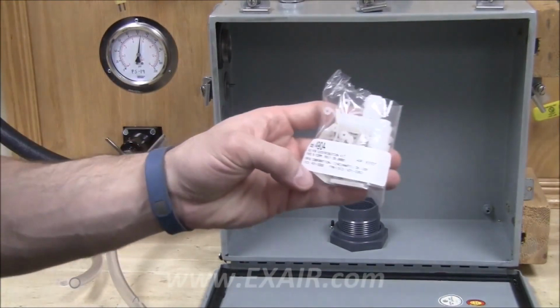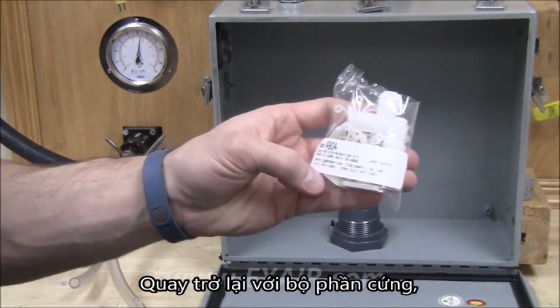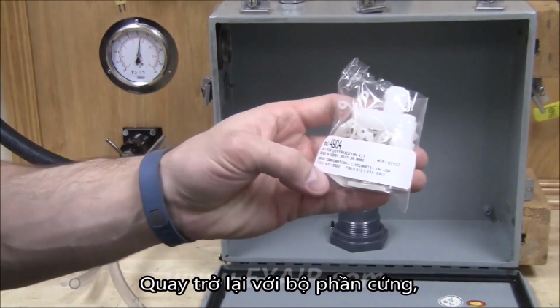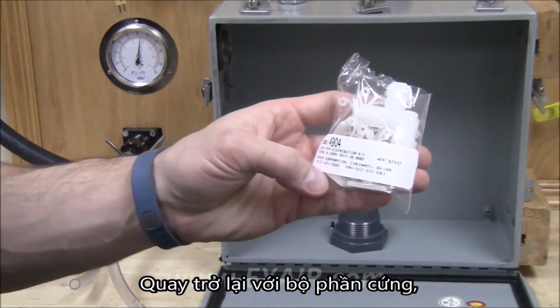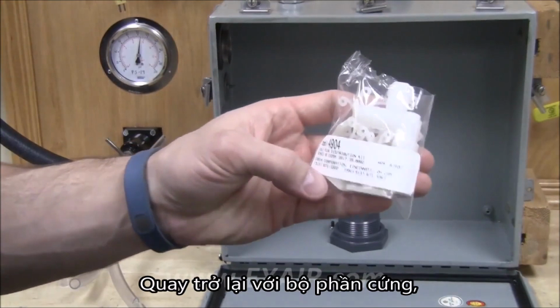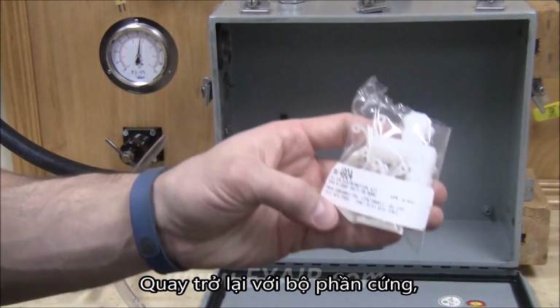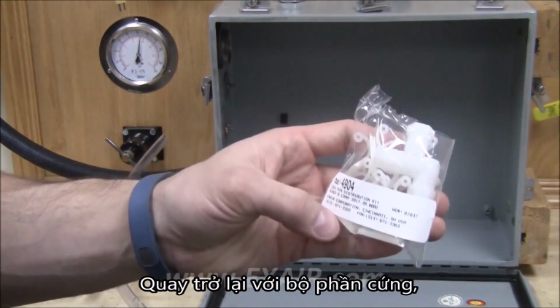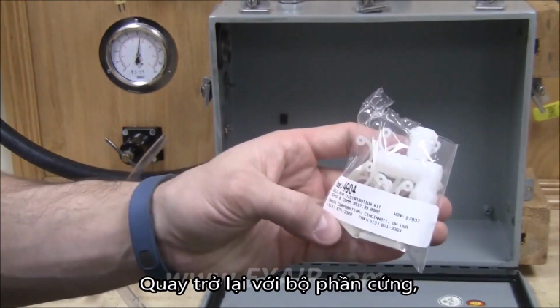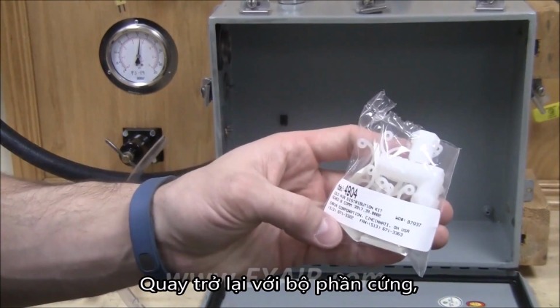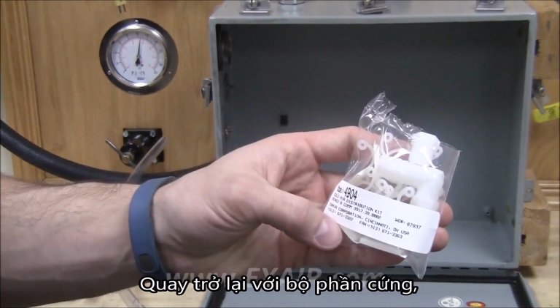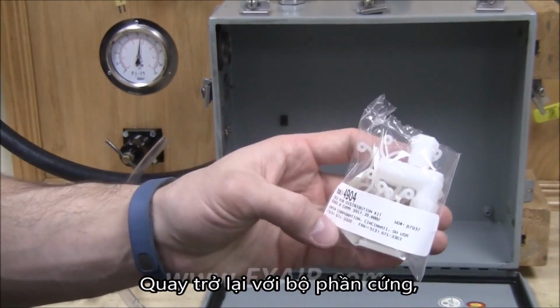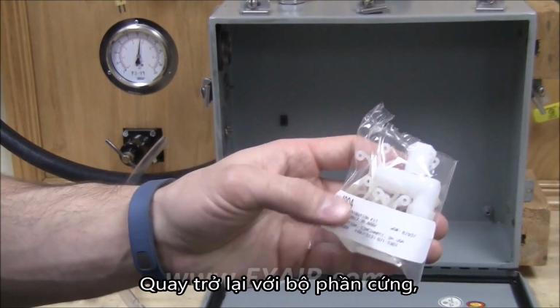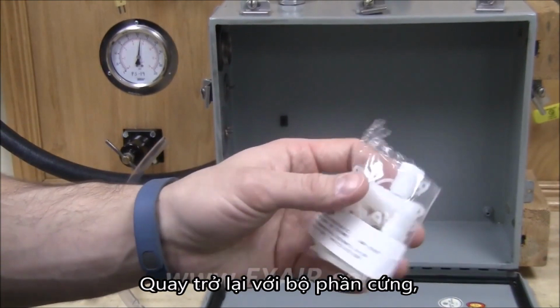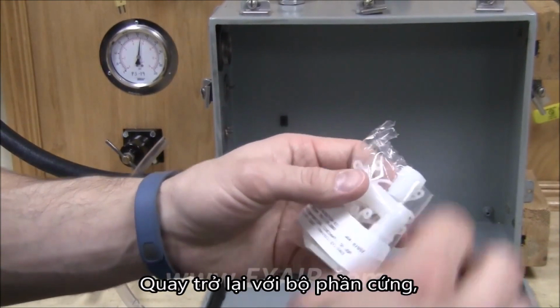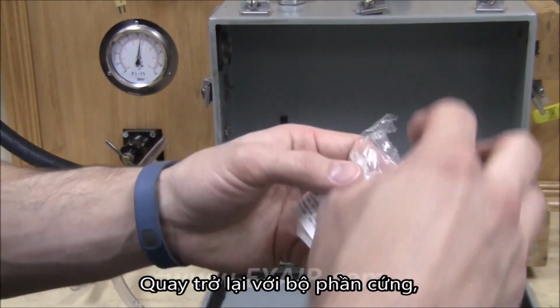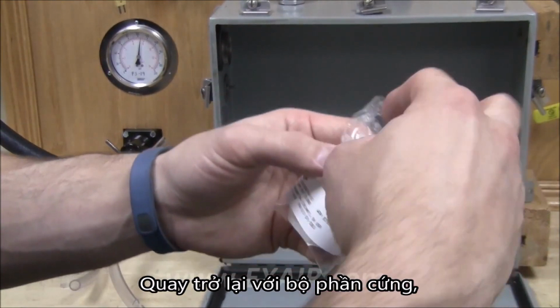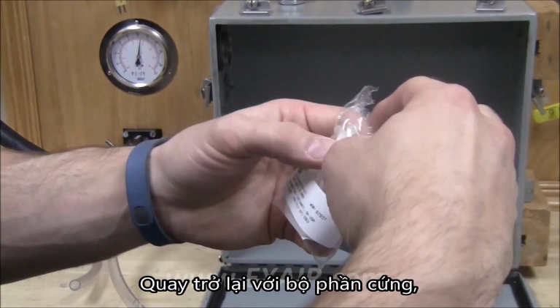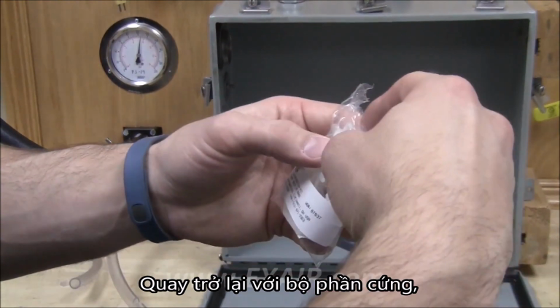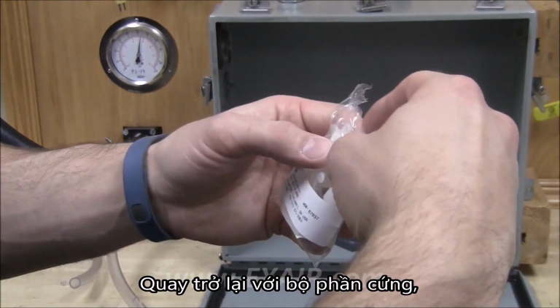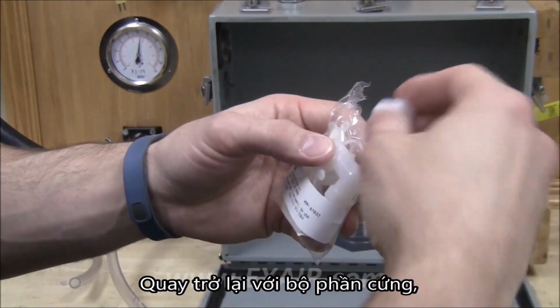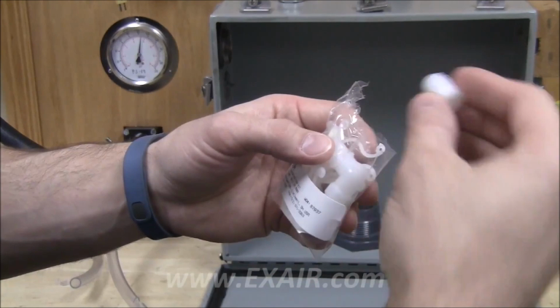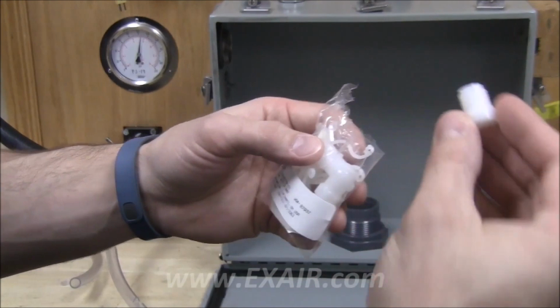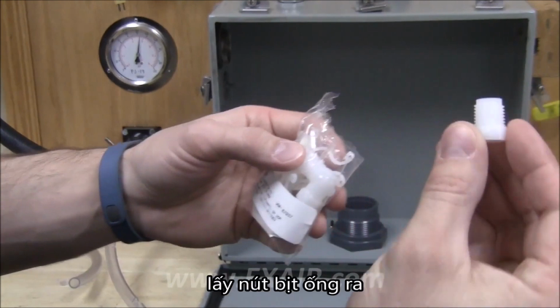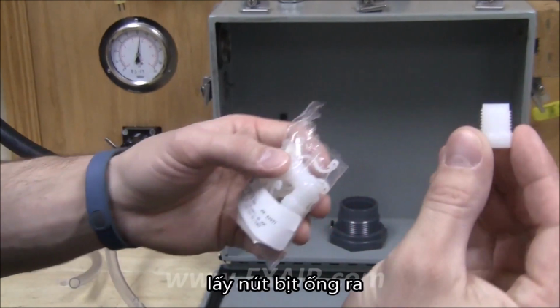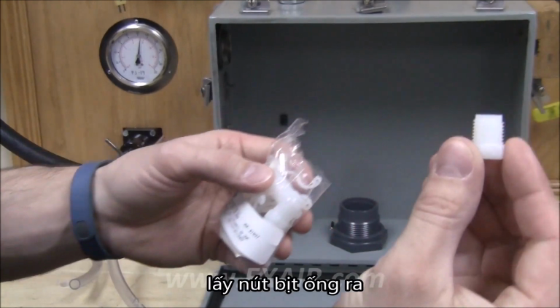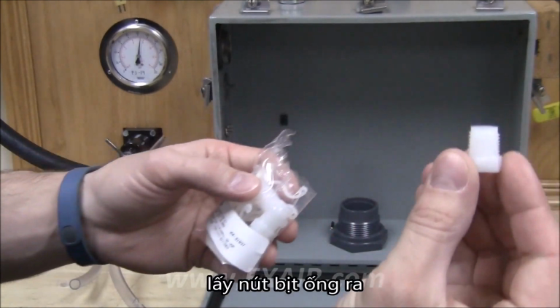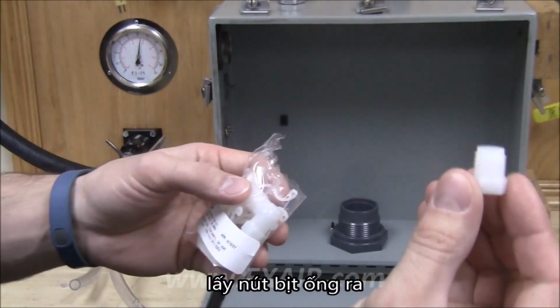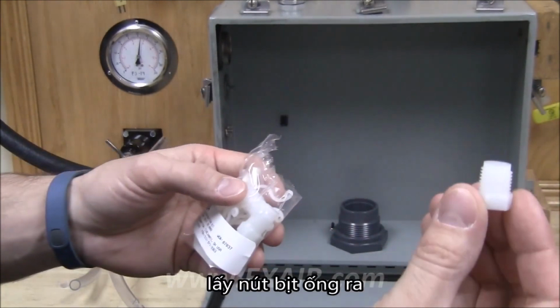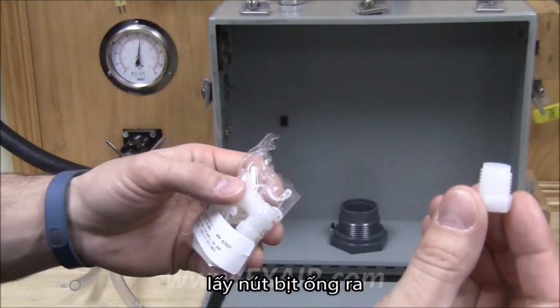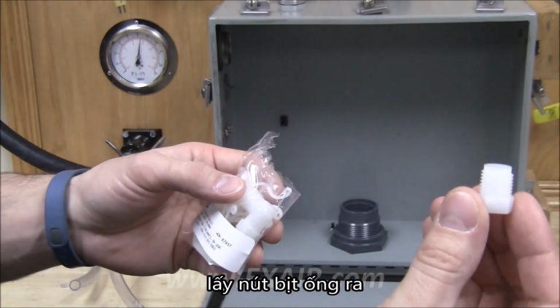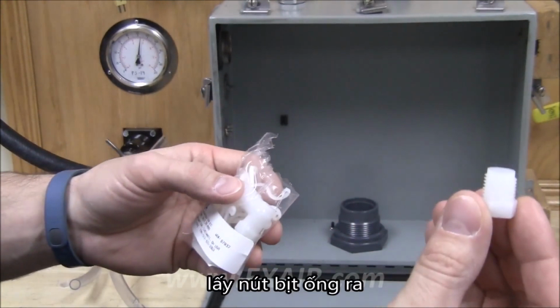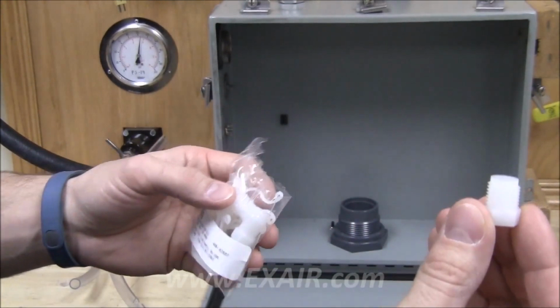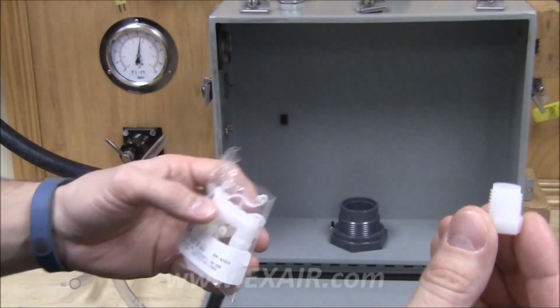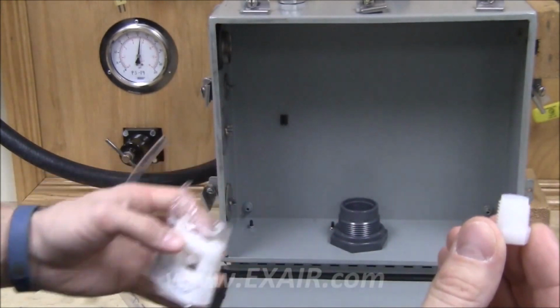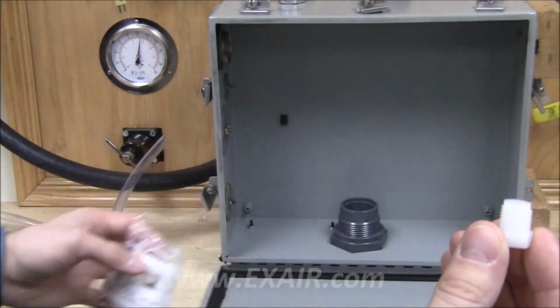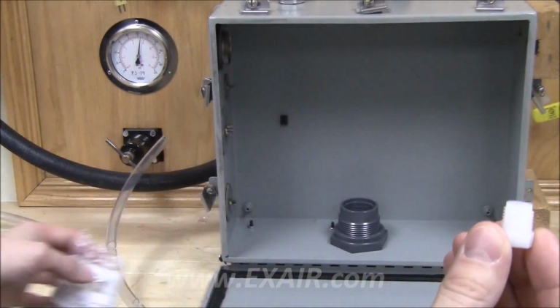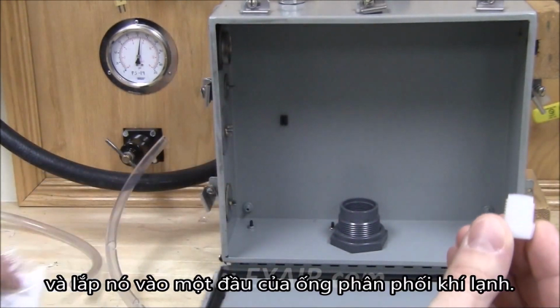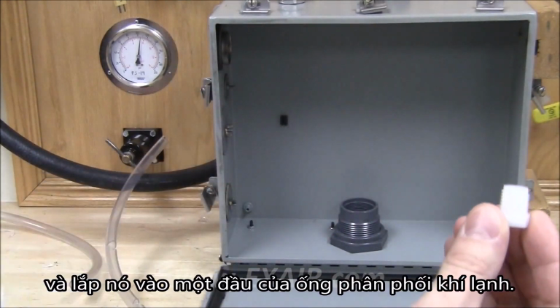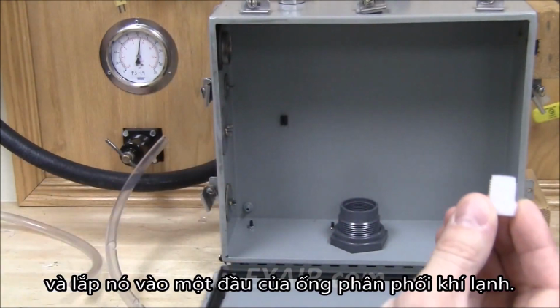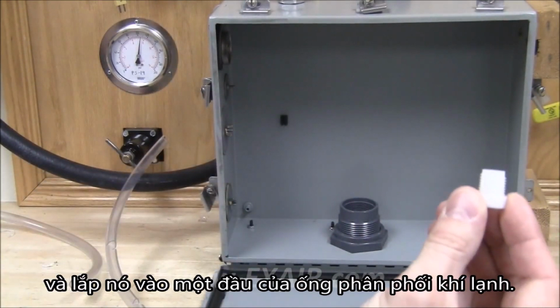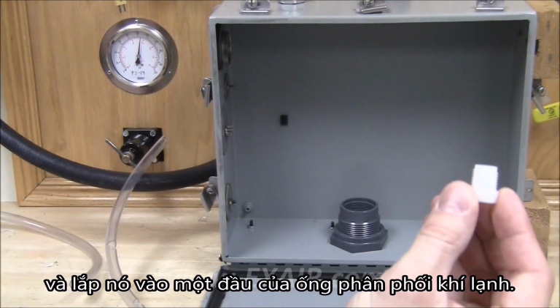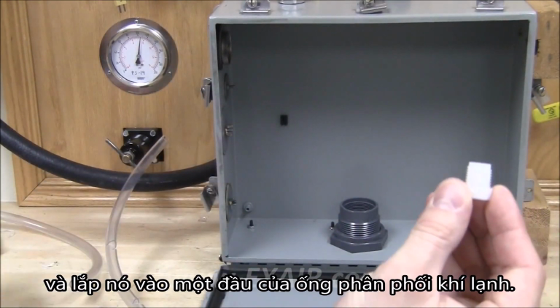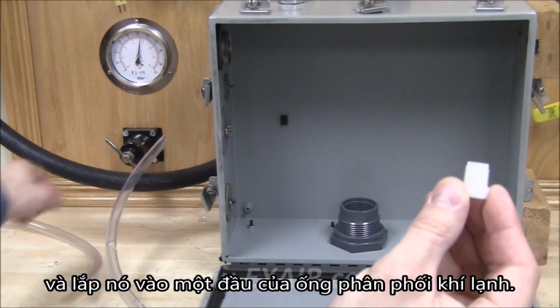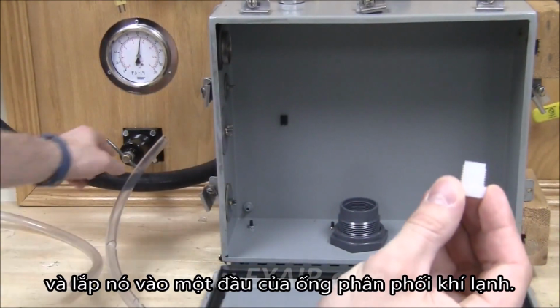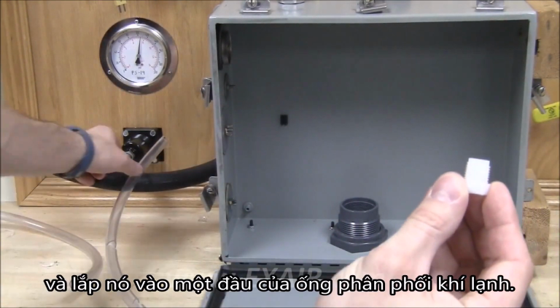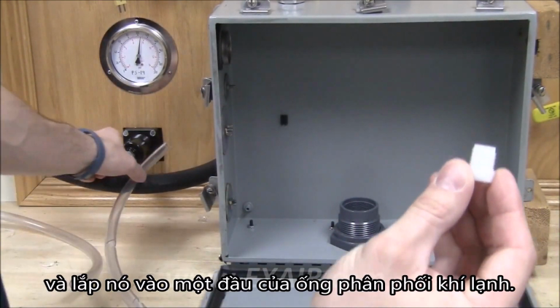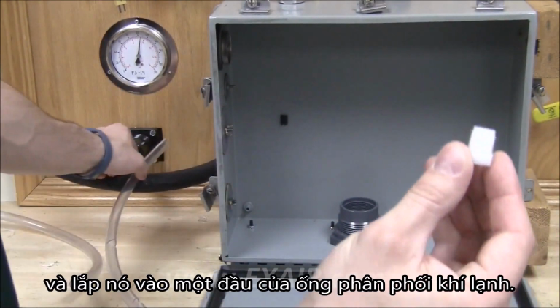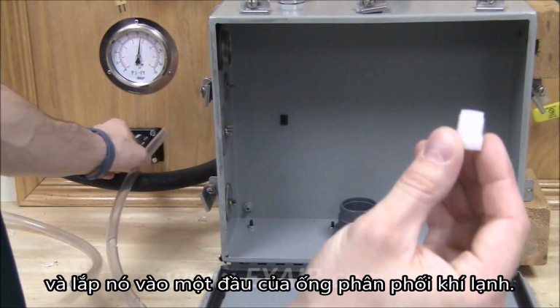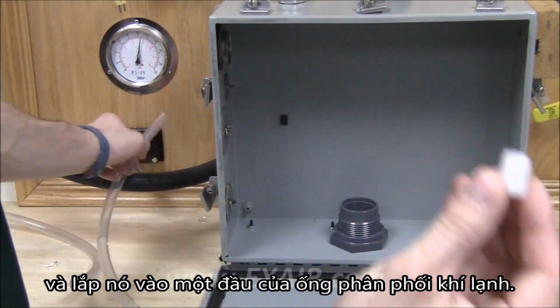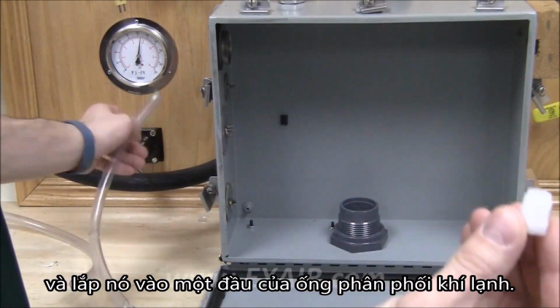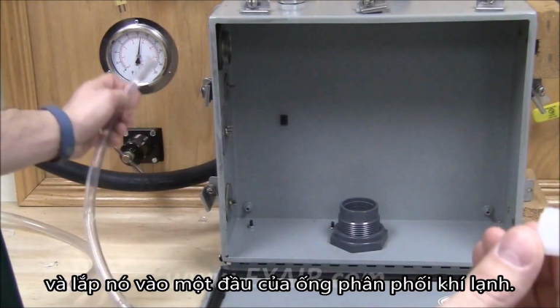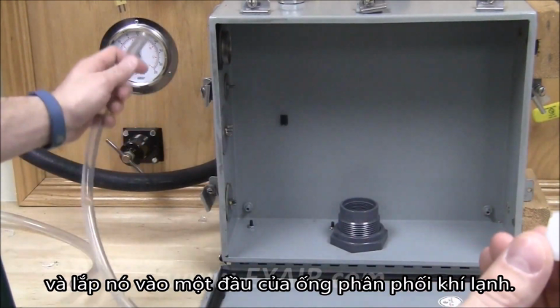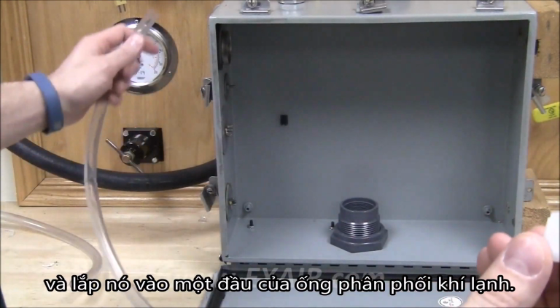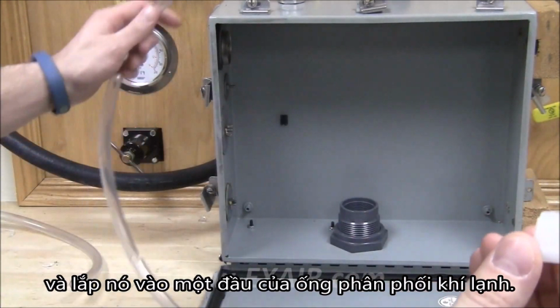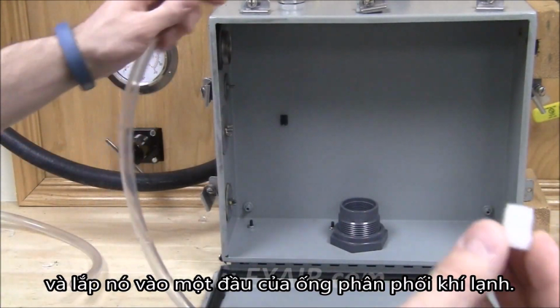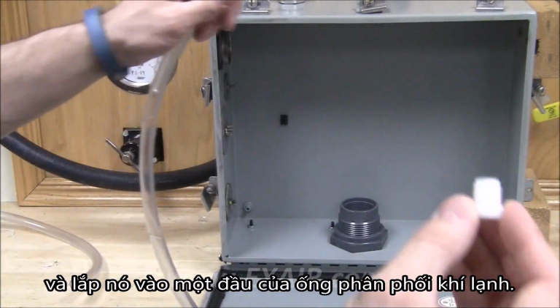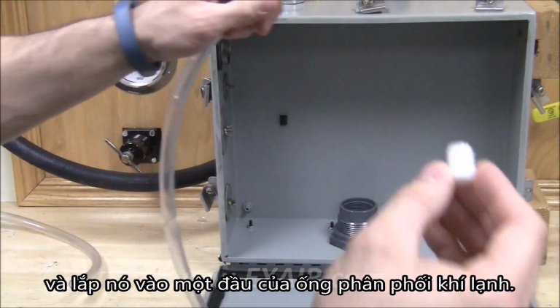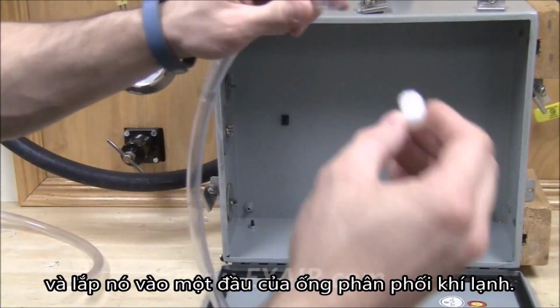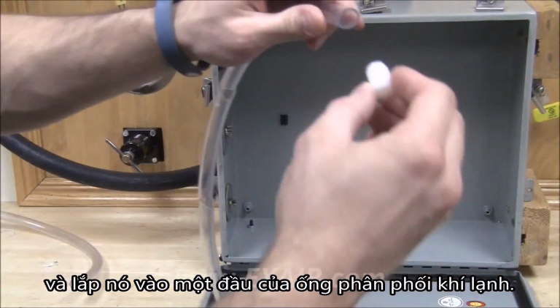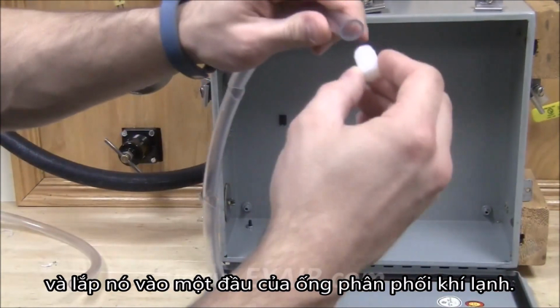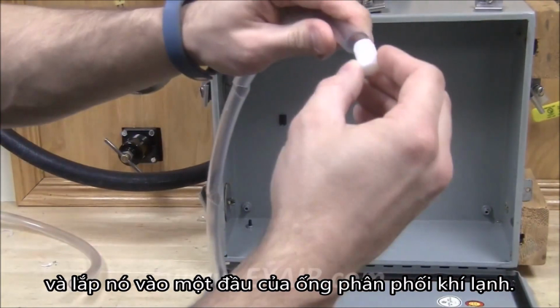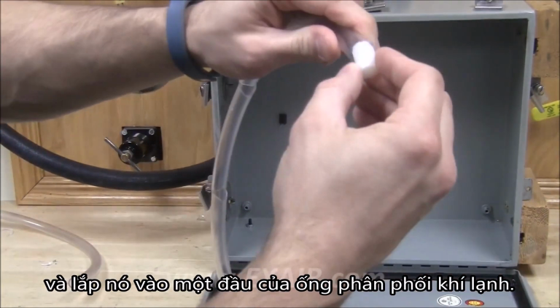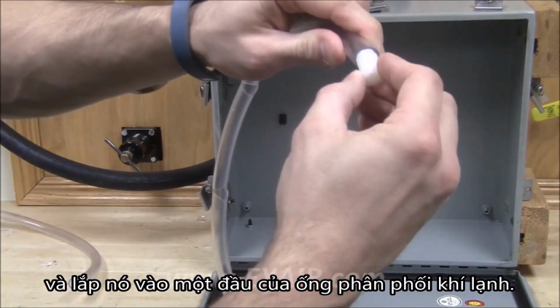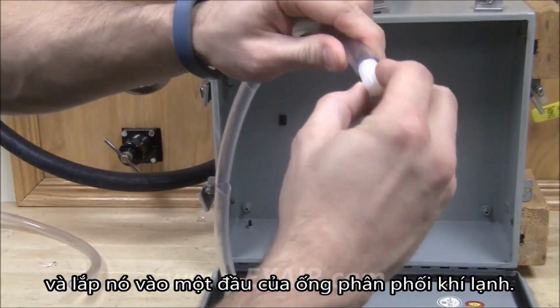Going back to the hardware kit, pull out the hose plug and install this into one end of the cold air distribution hose.